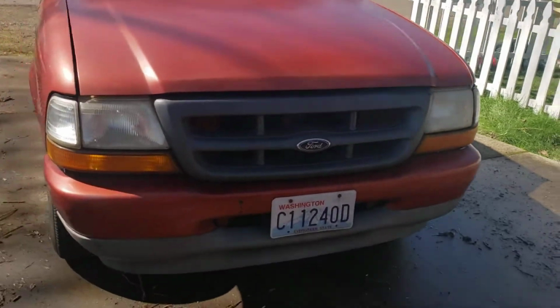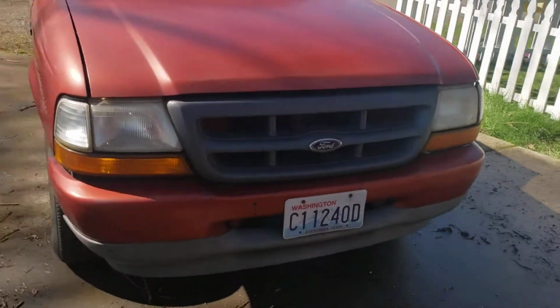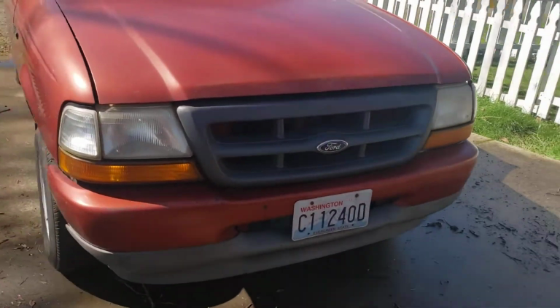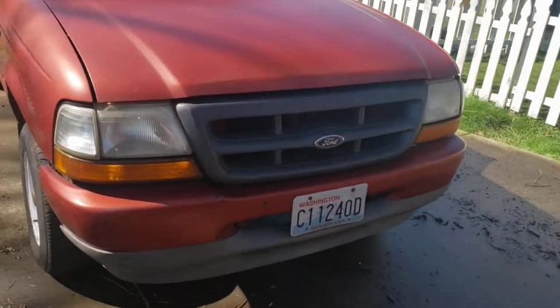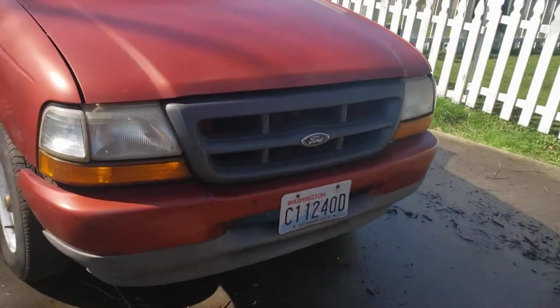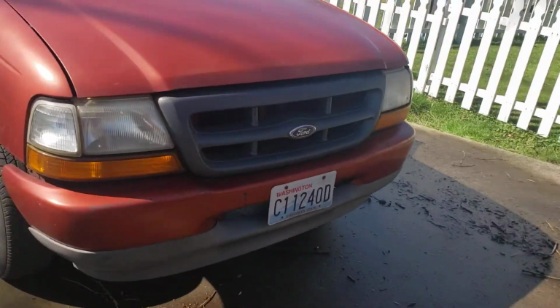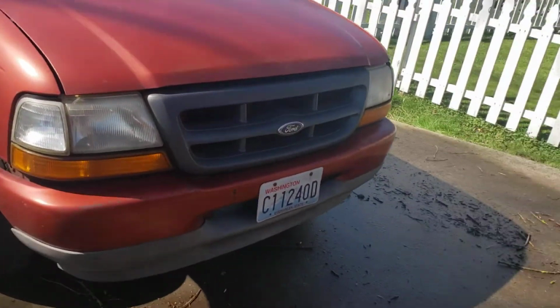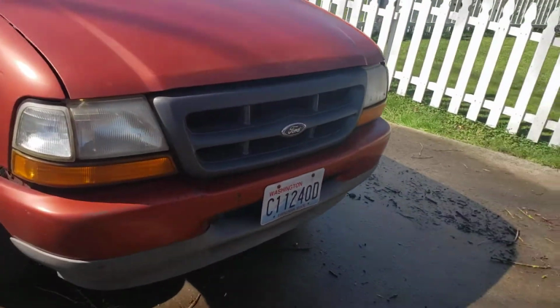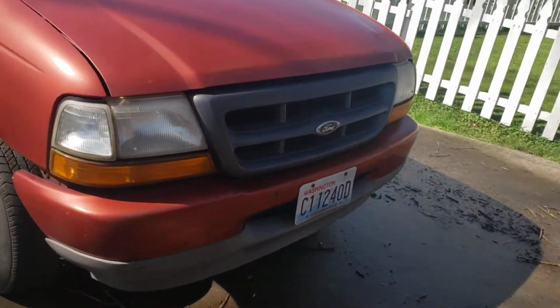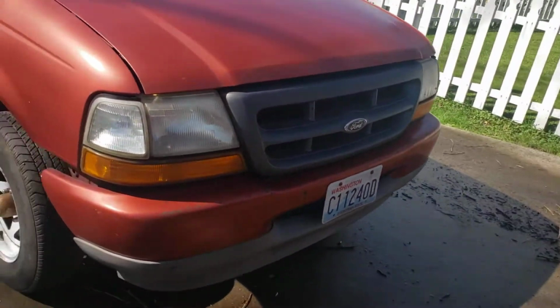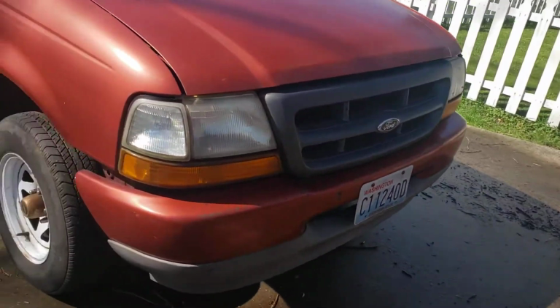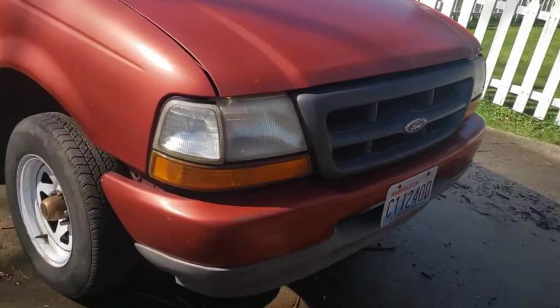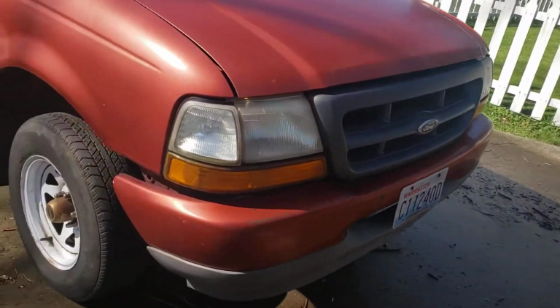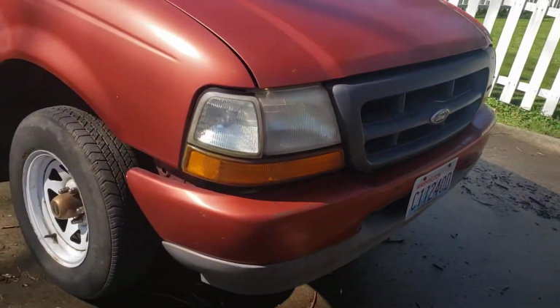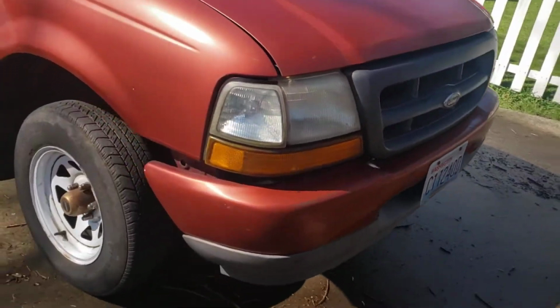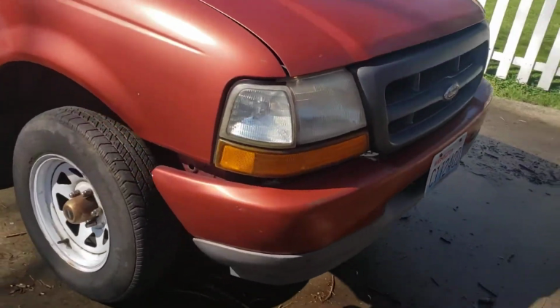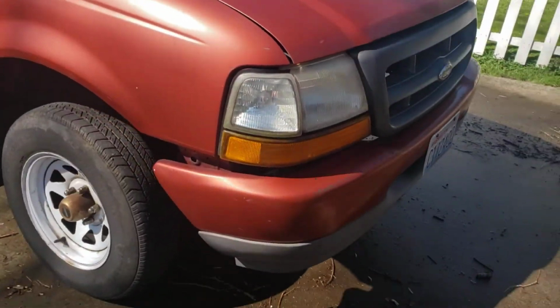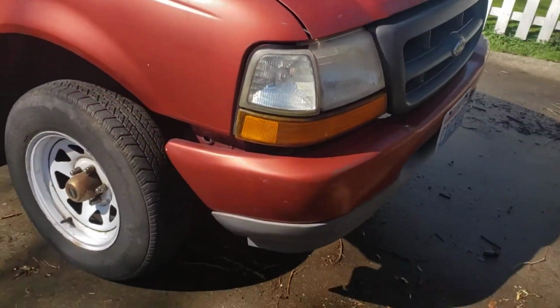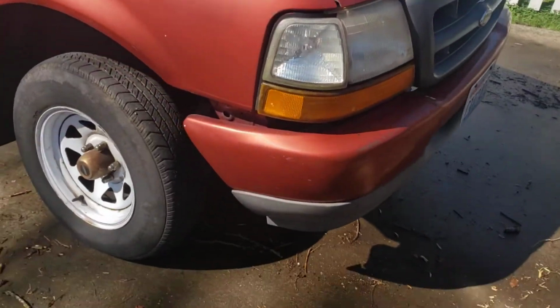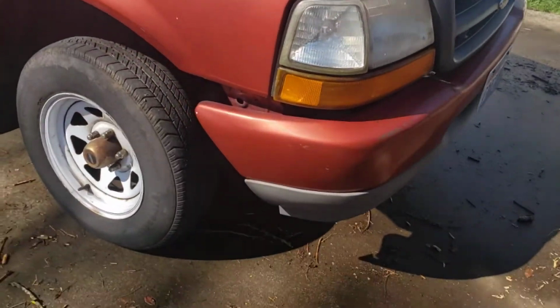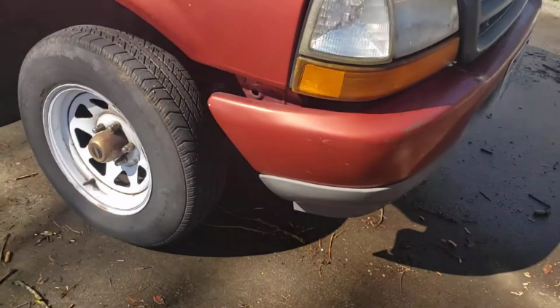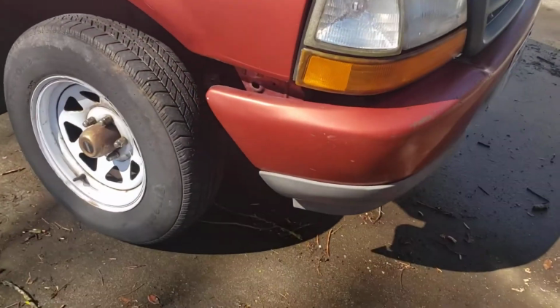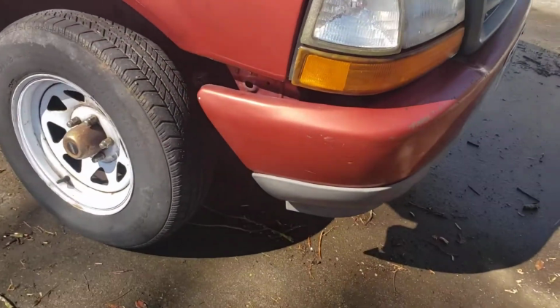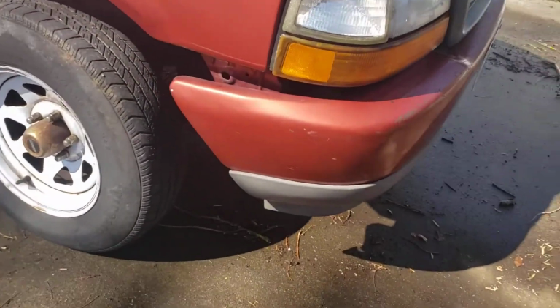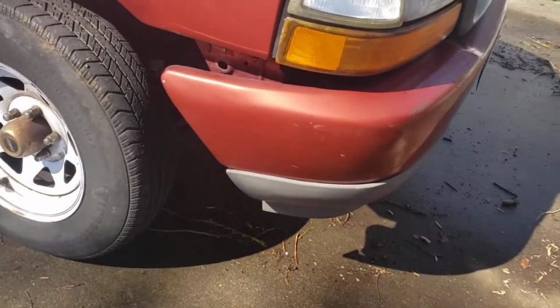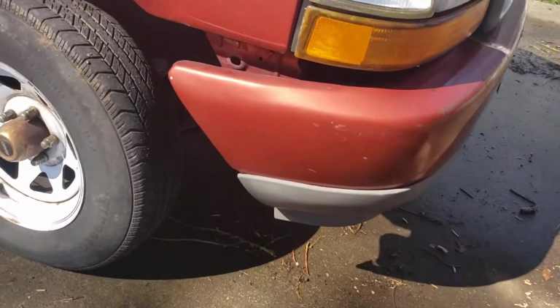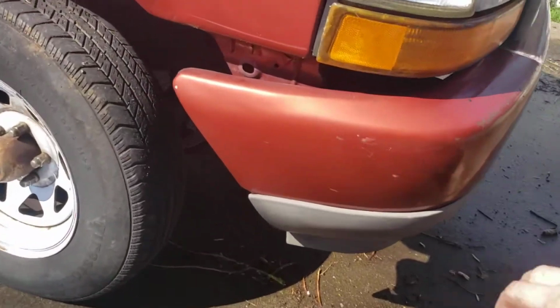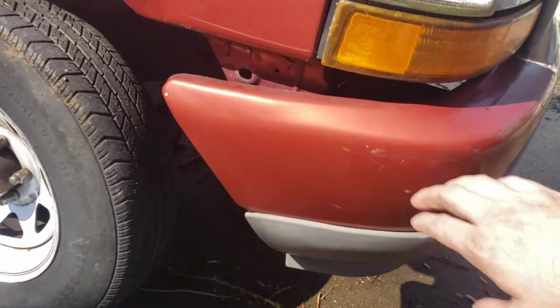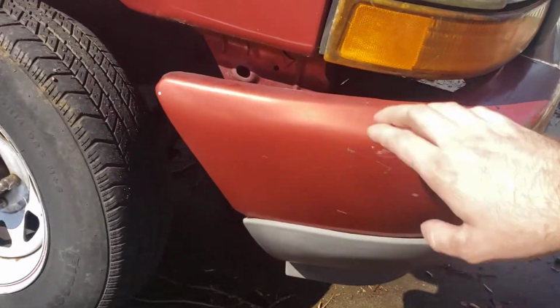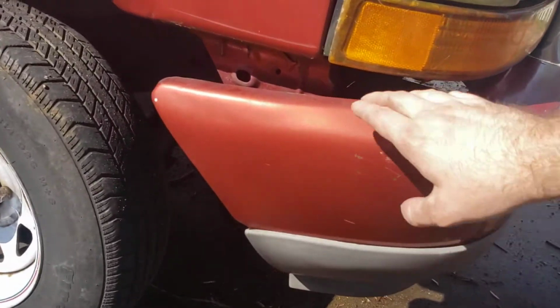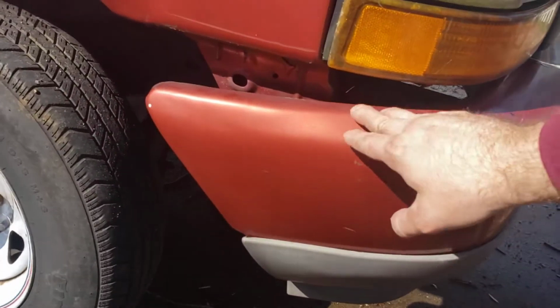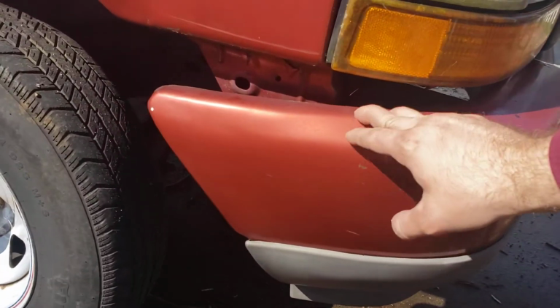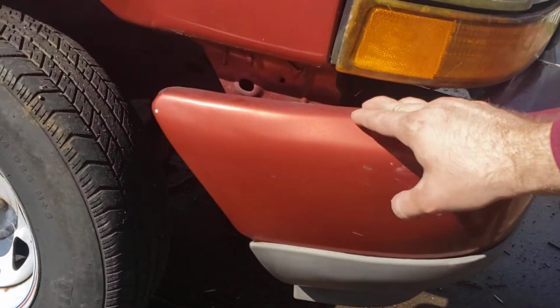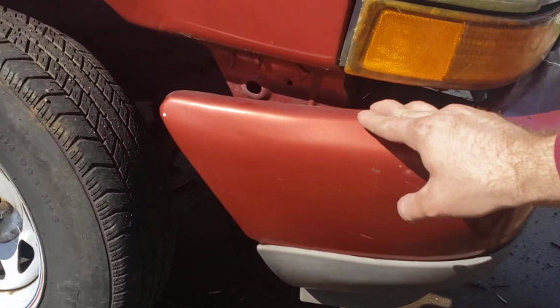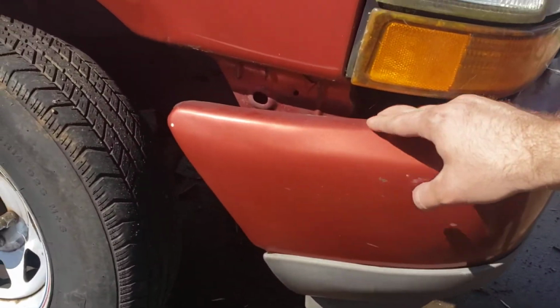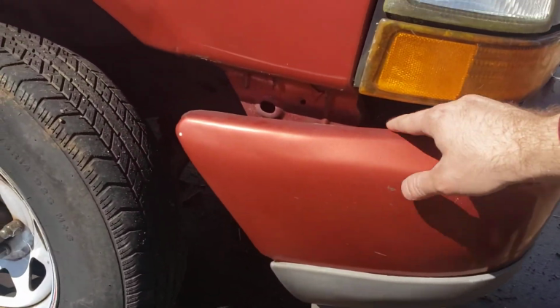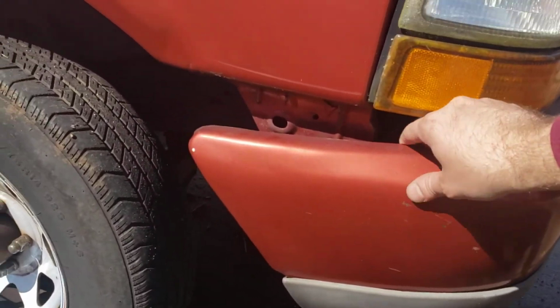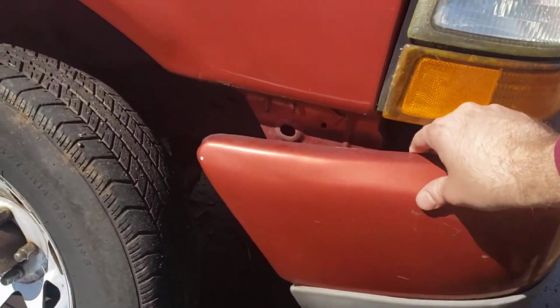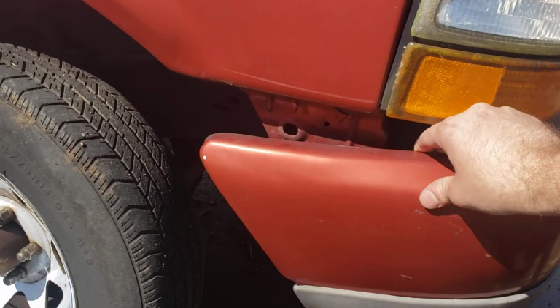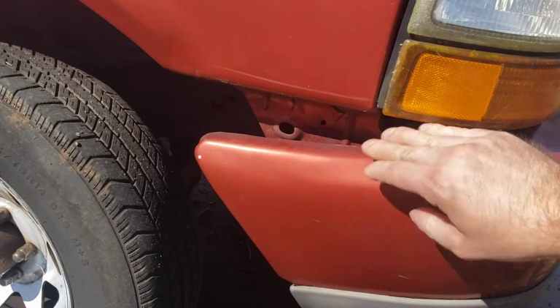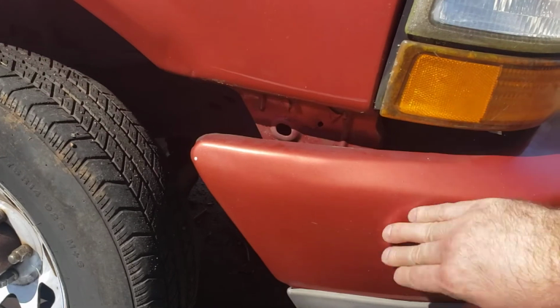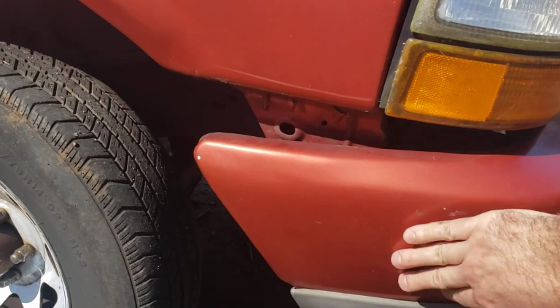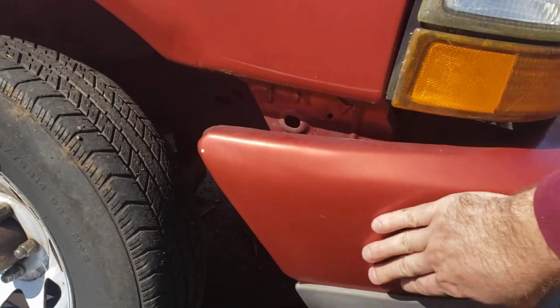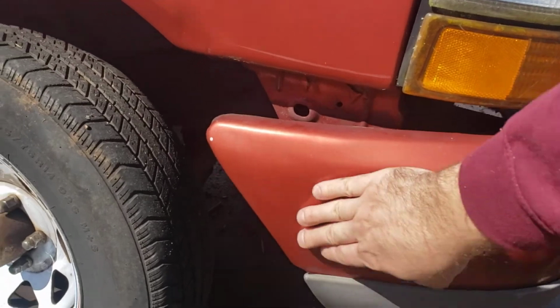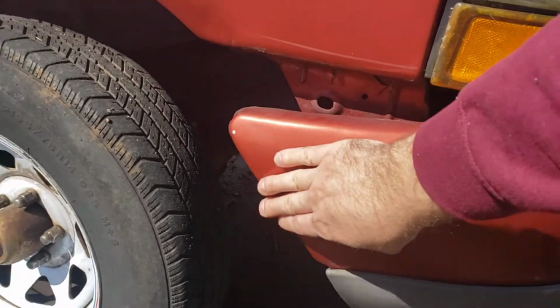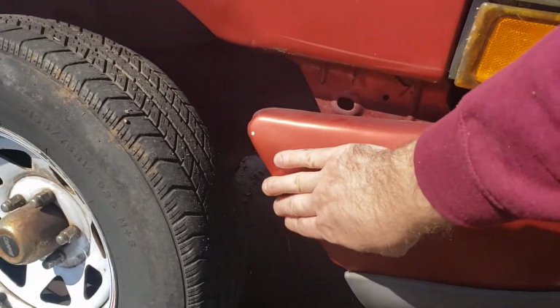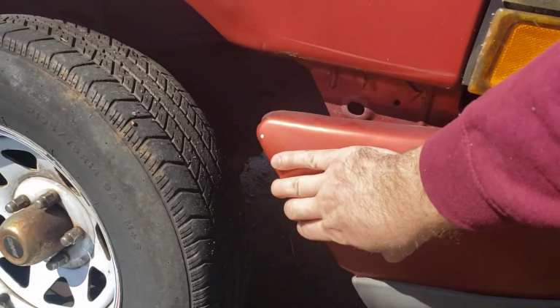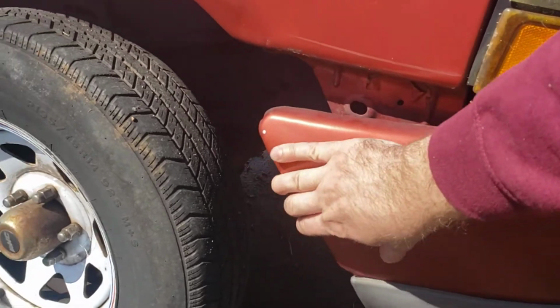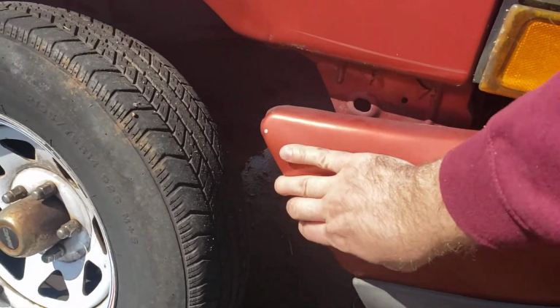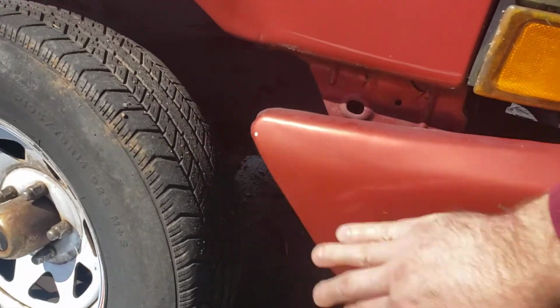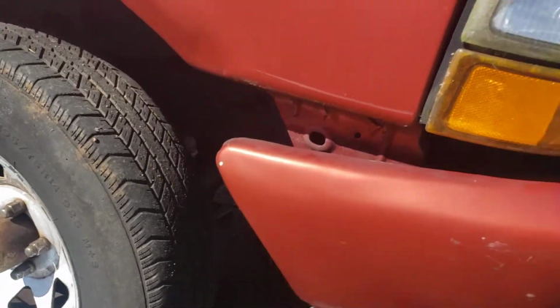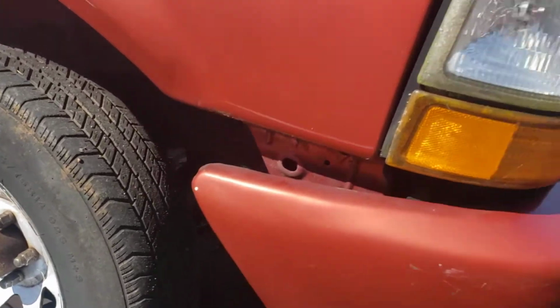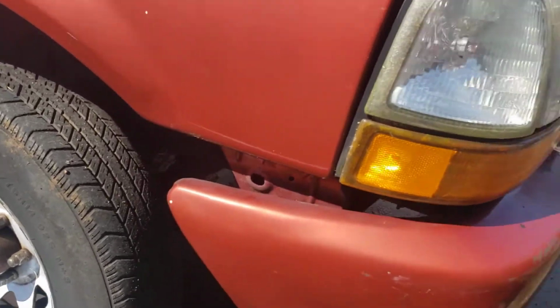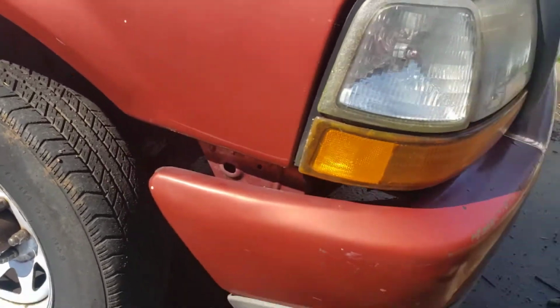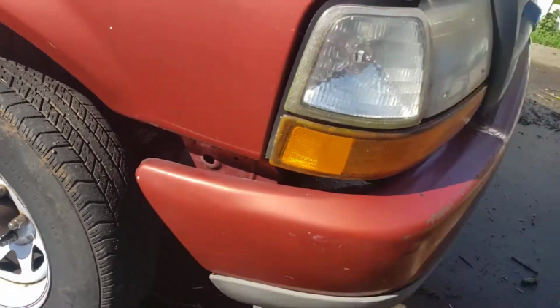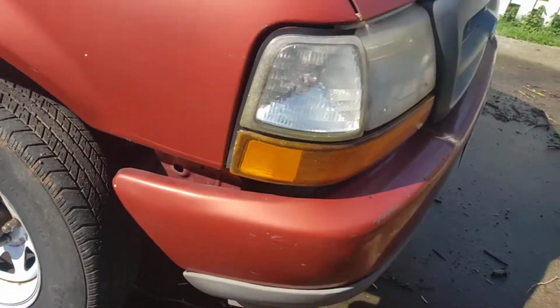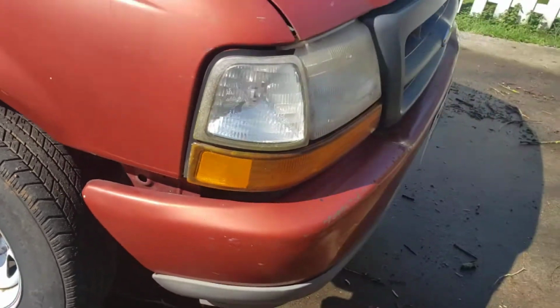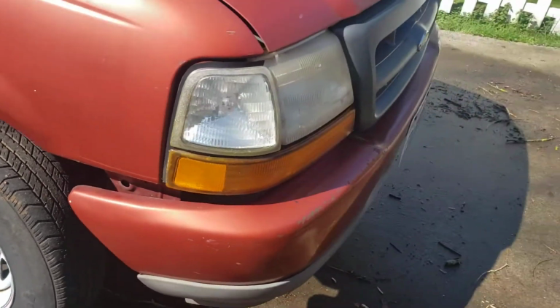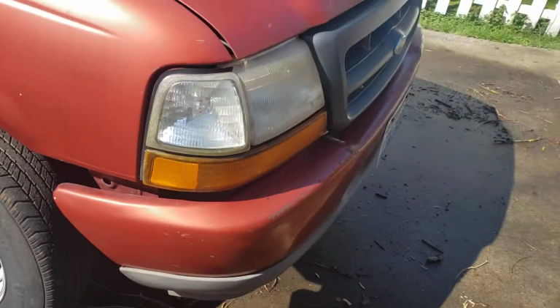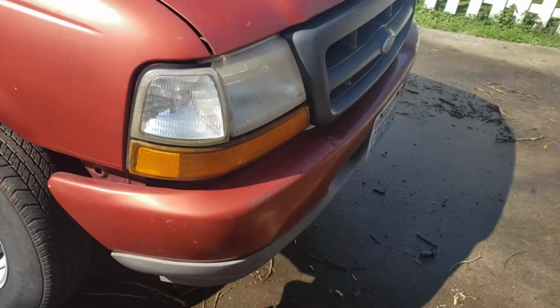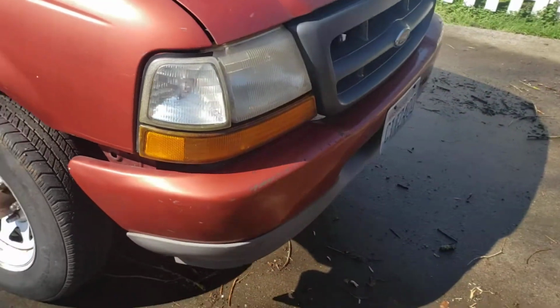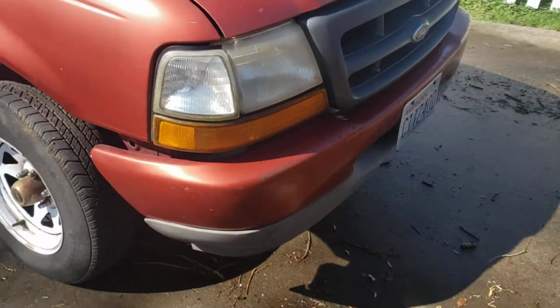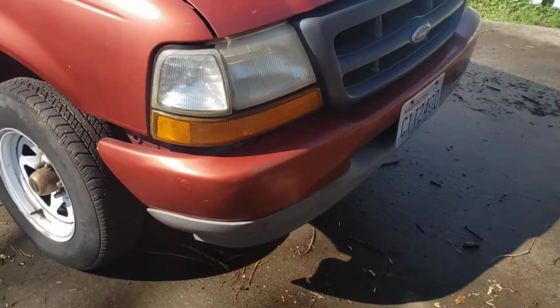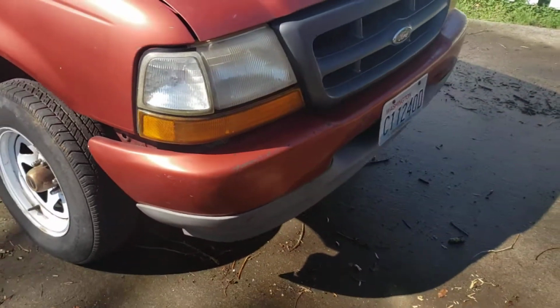The bumper kind of sags a little bit — it's got this gap here, but it's not going anywhere. It's just like that.